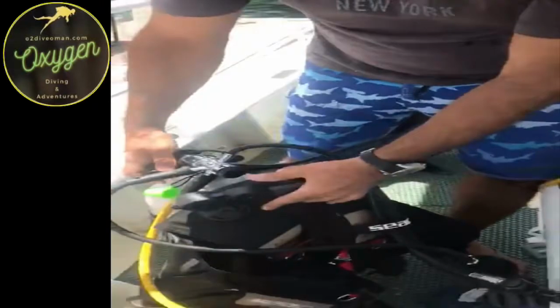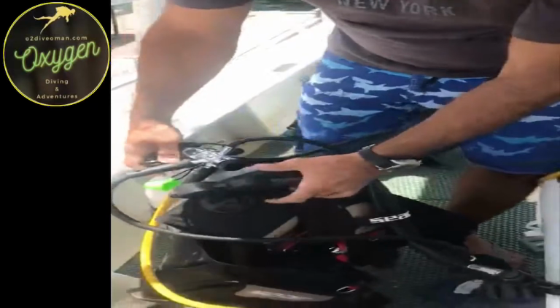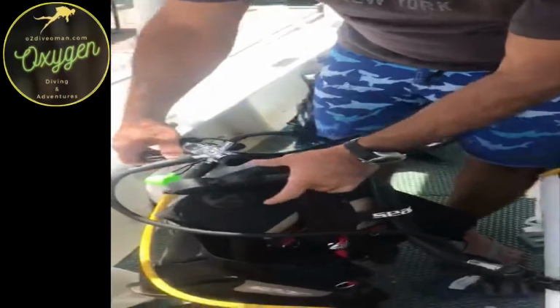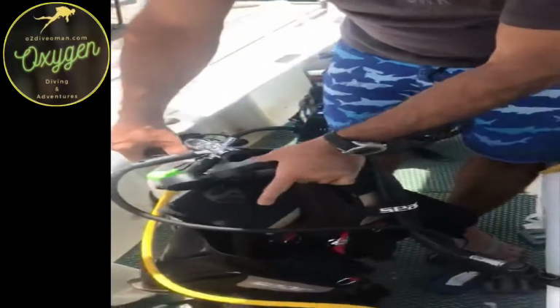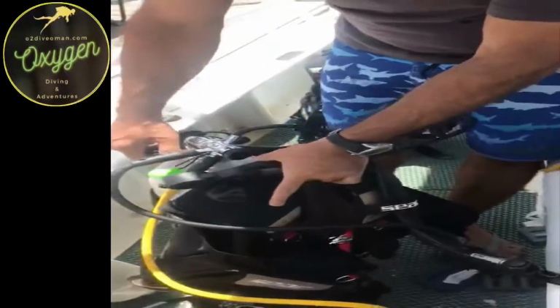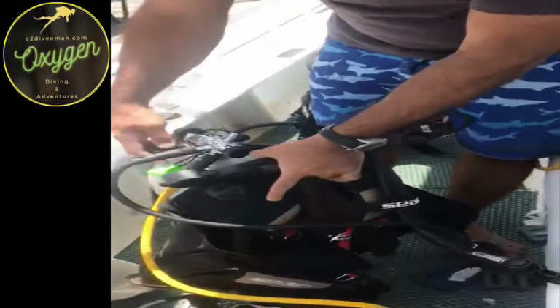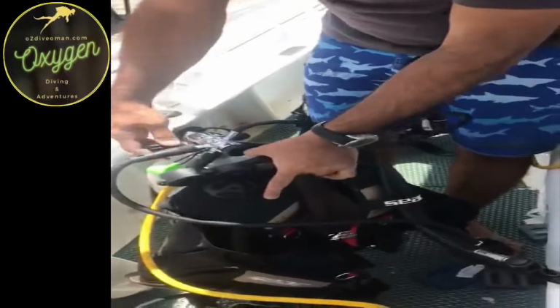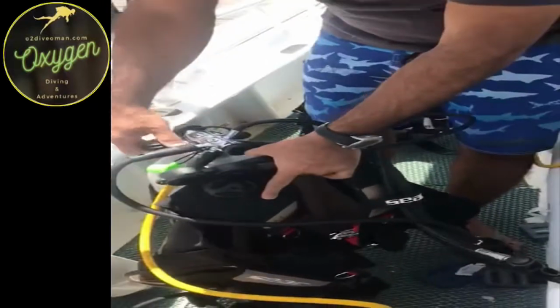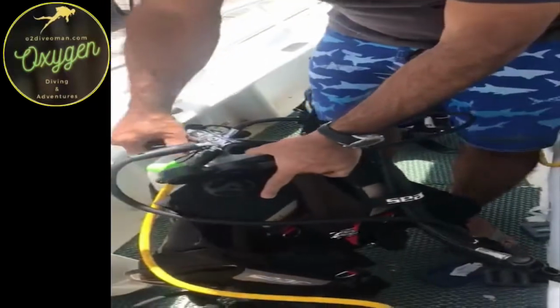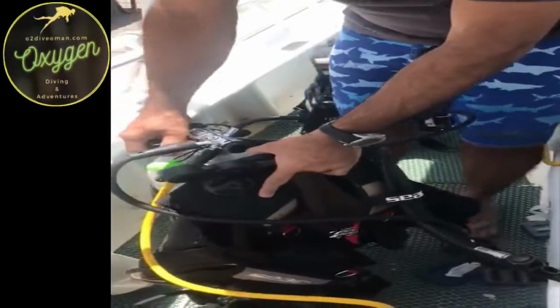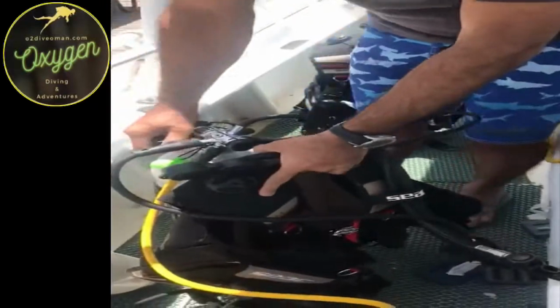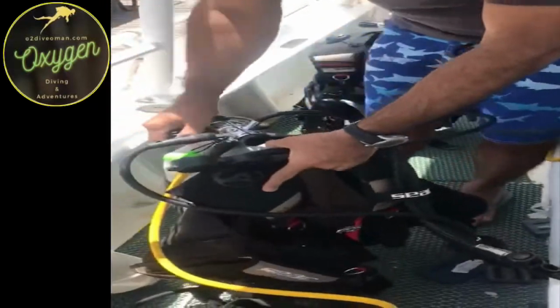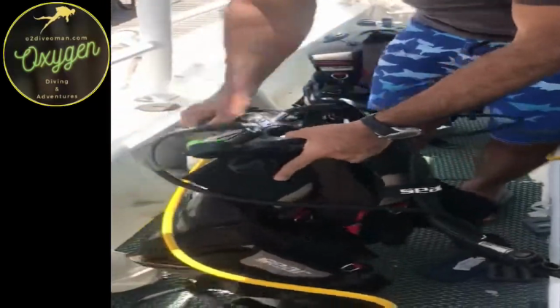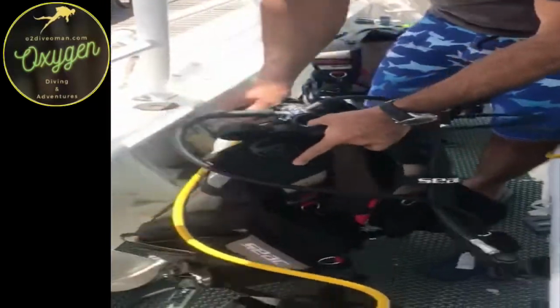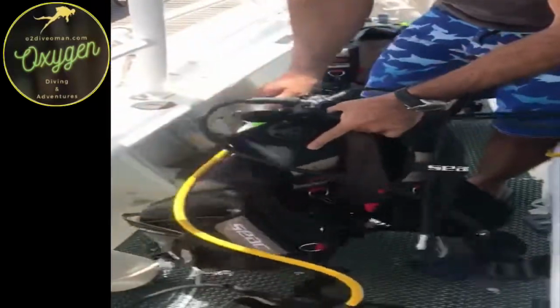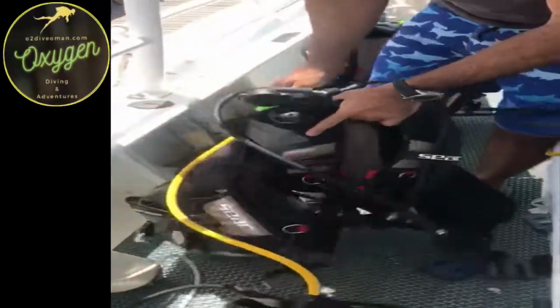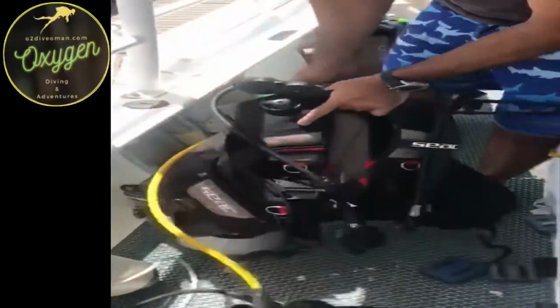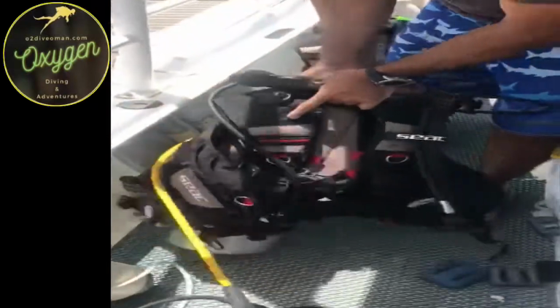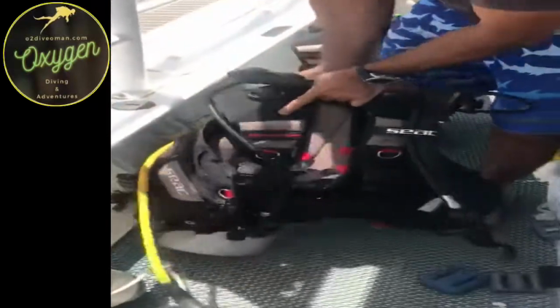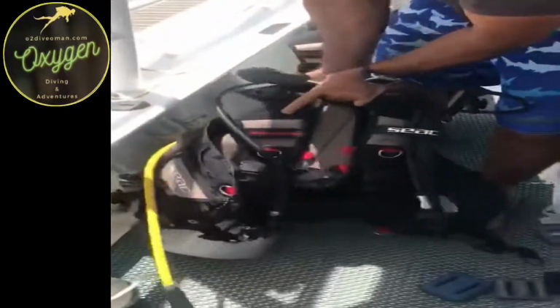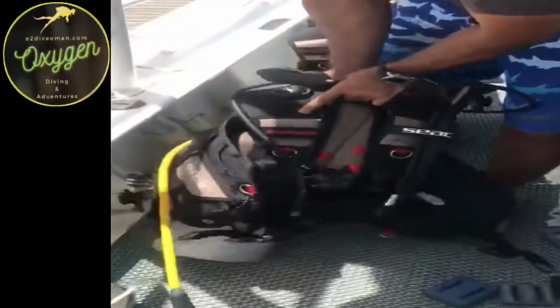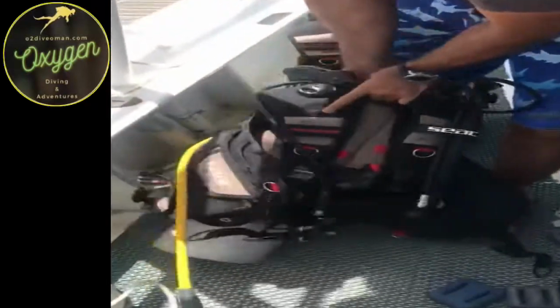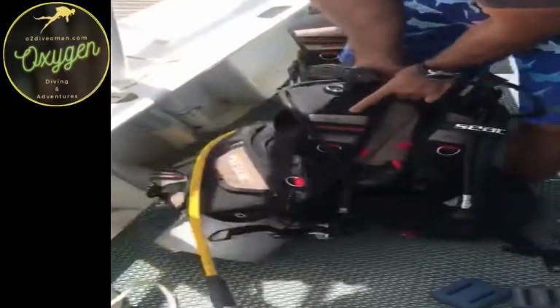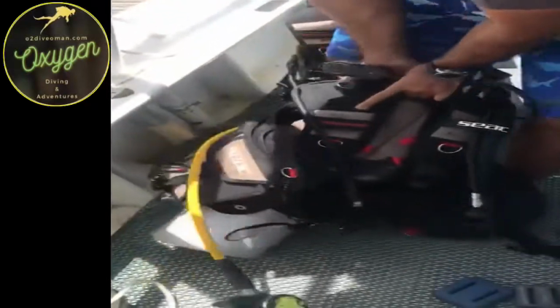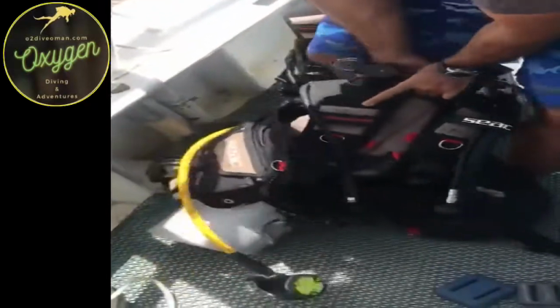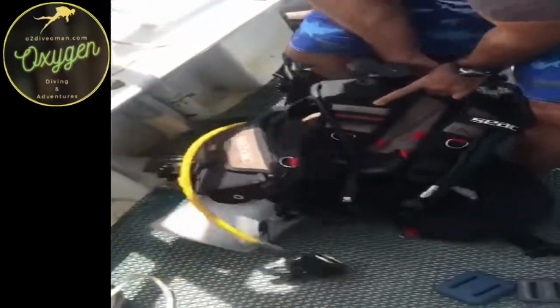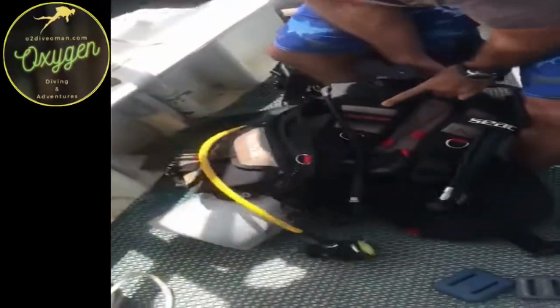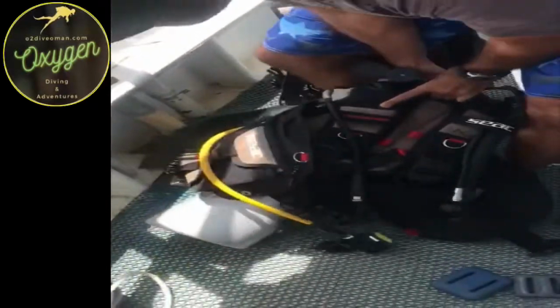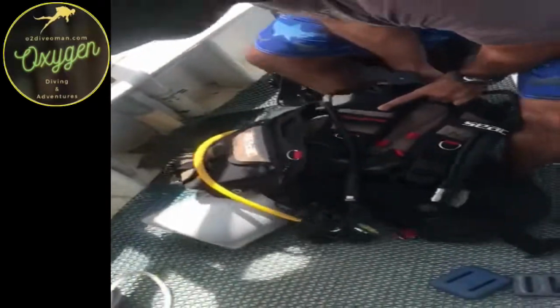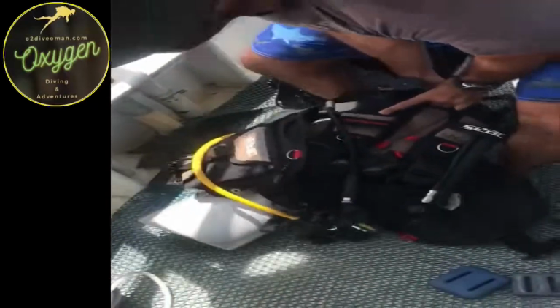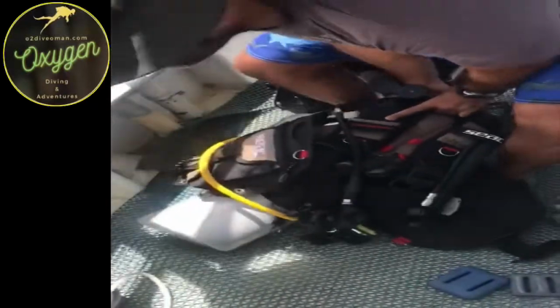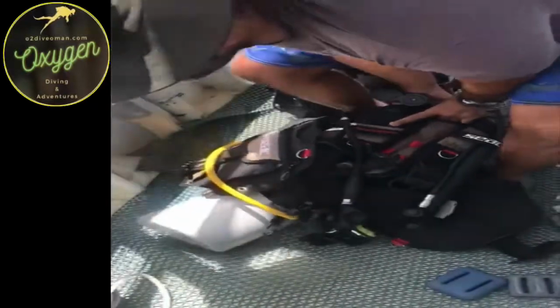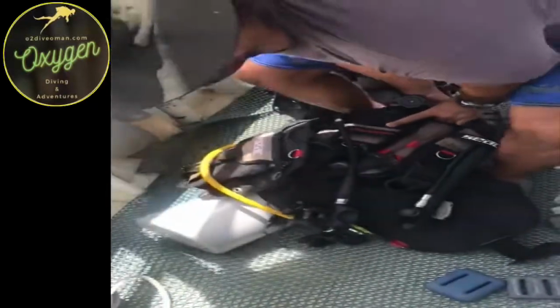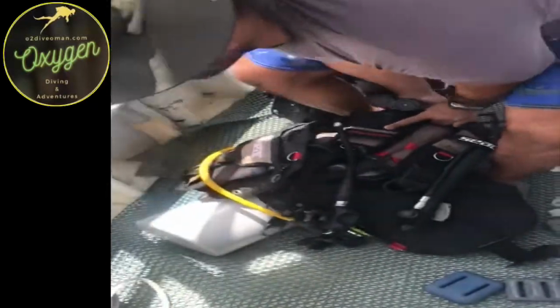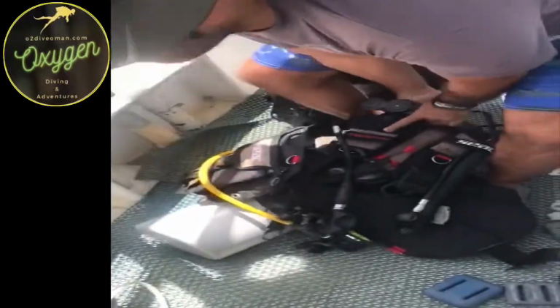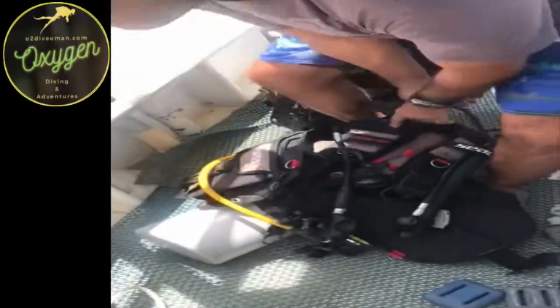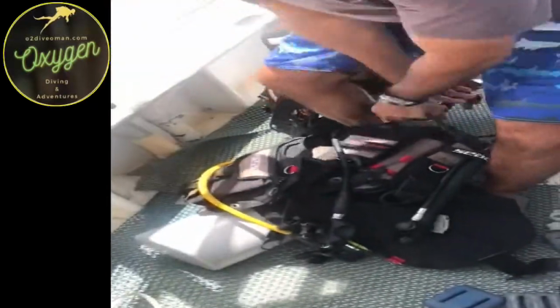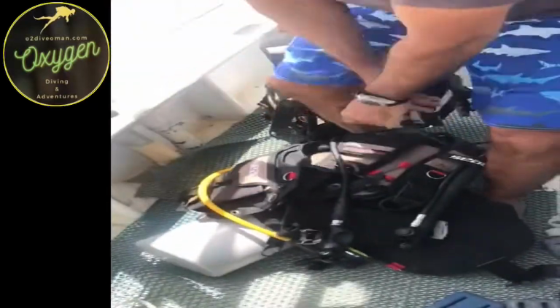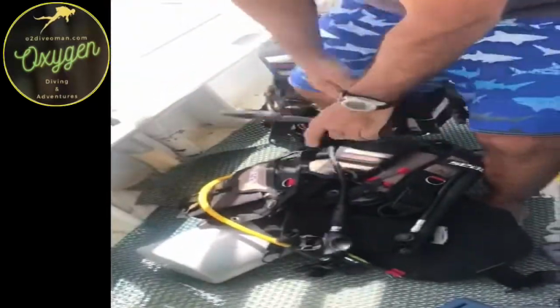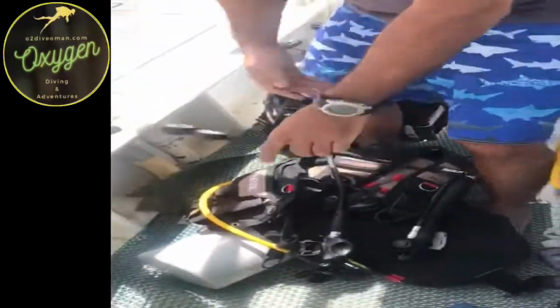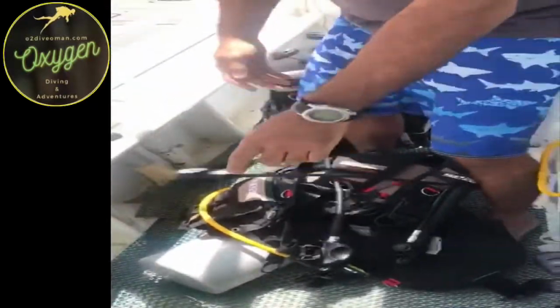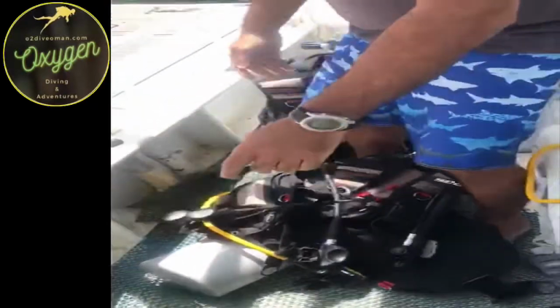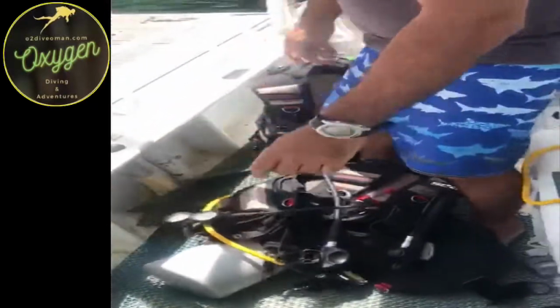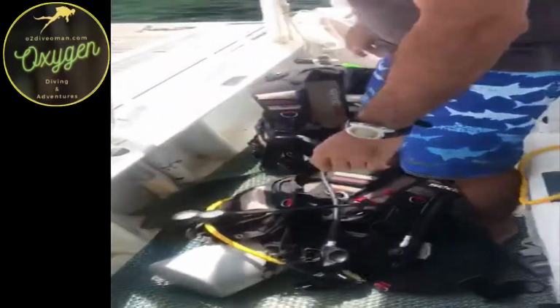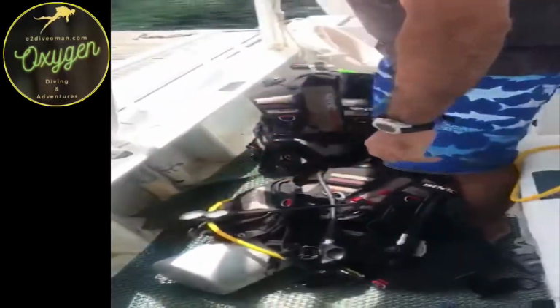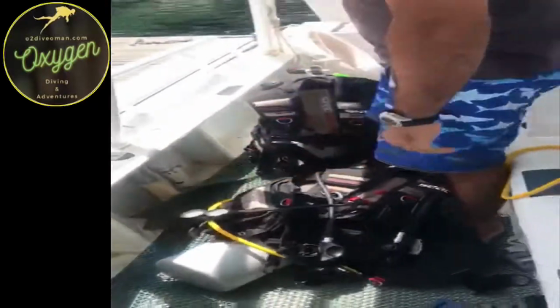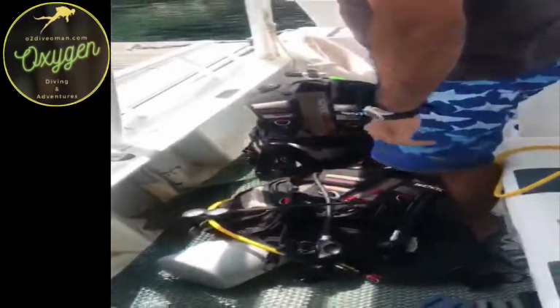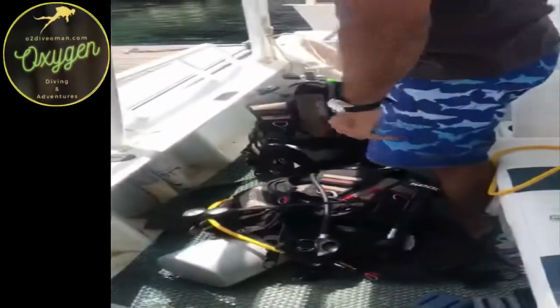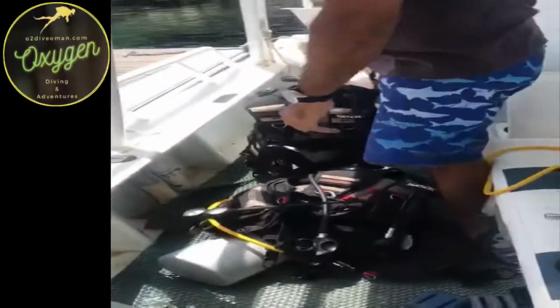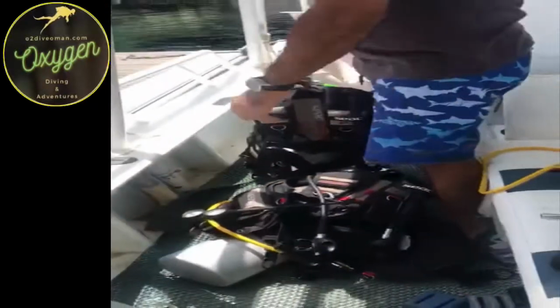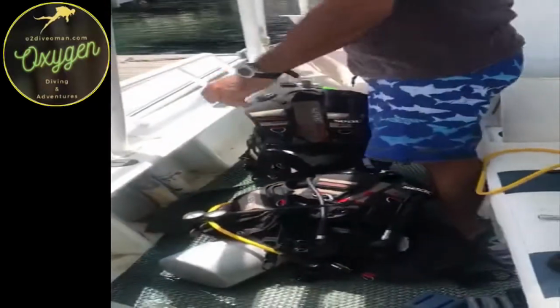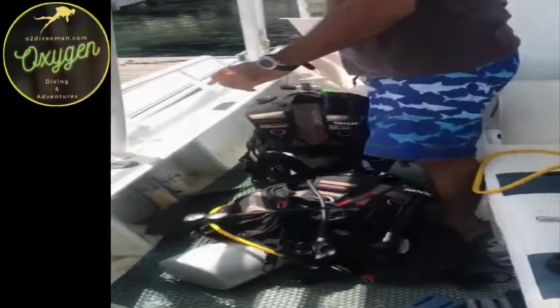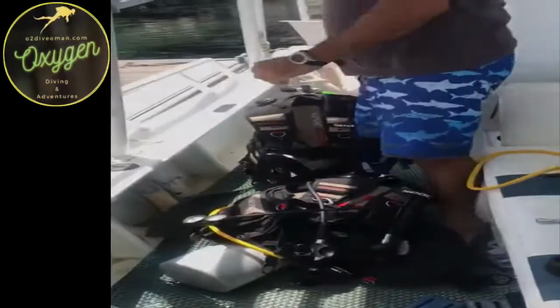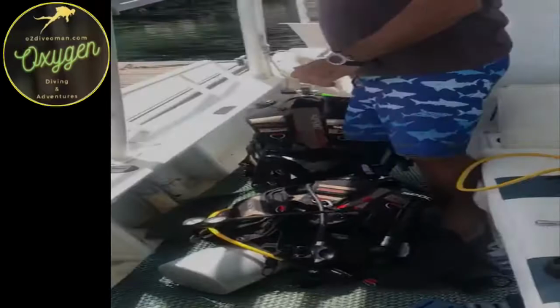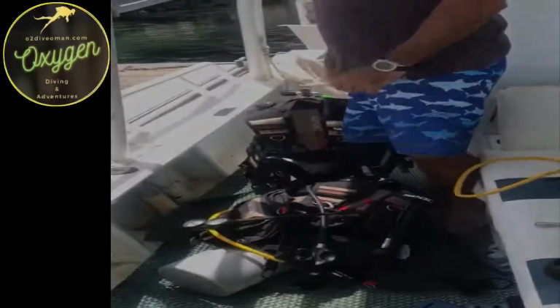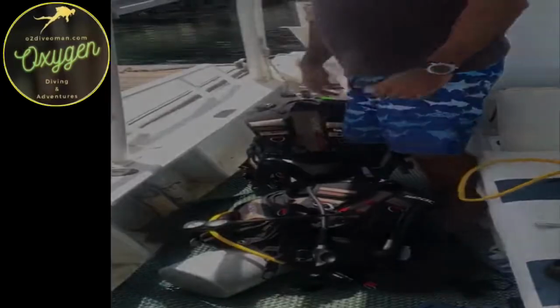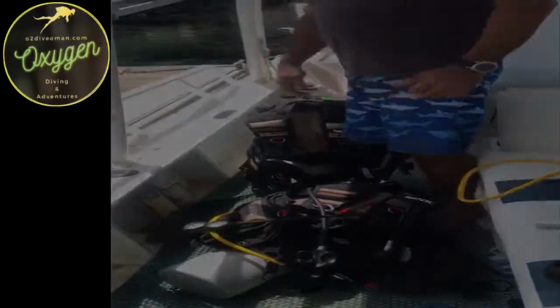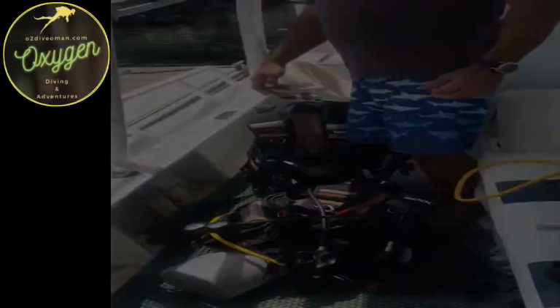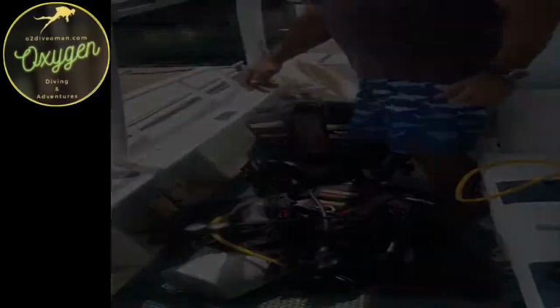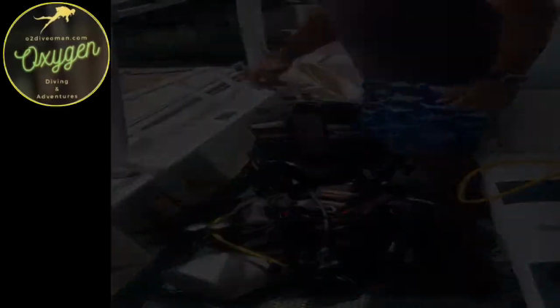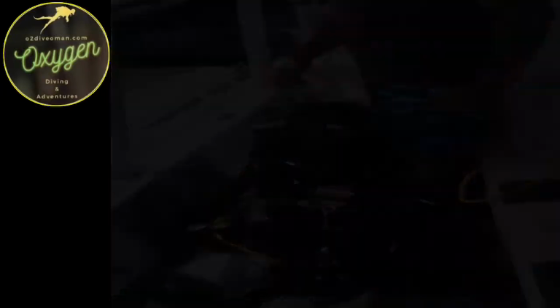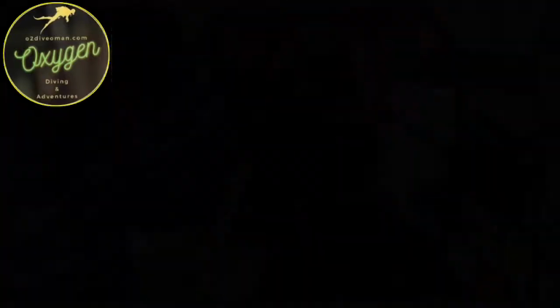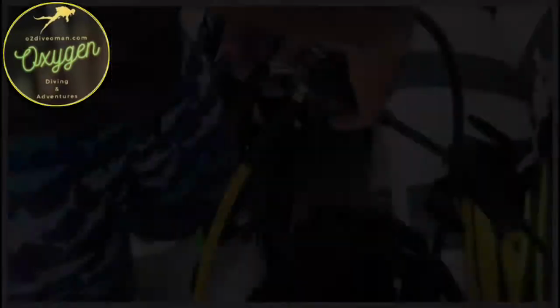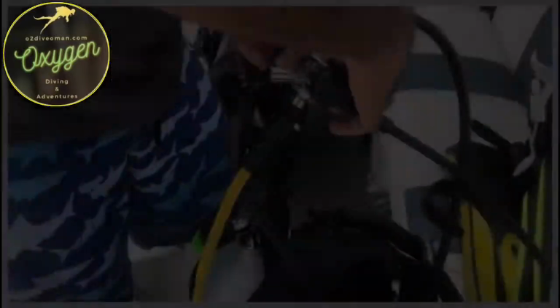We put it down. We don't have to go through the whole cylinder. Let's dive, let's dive.